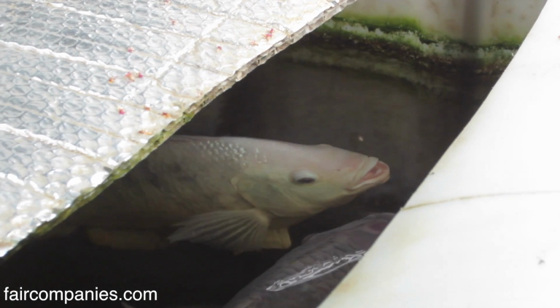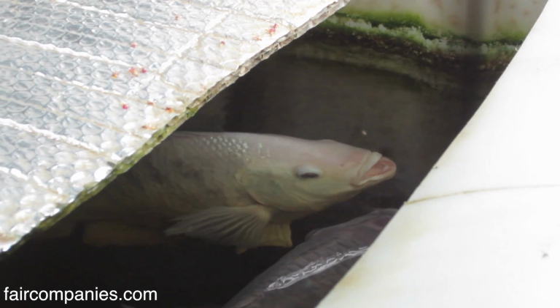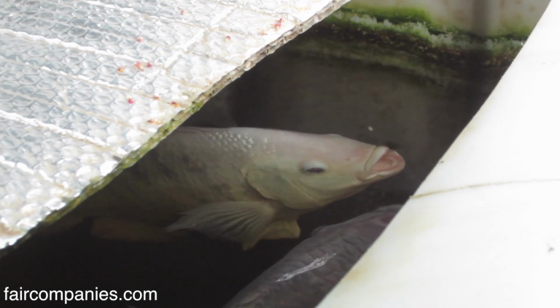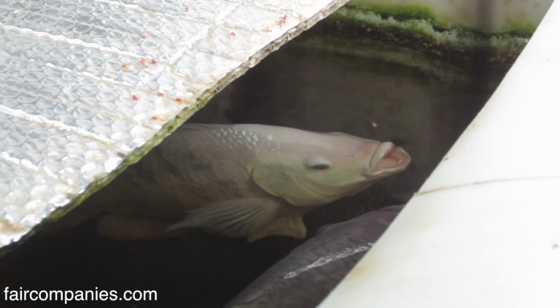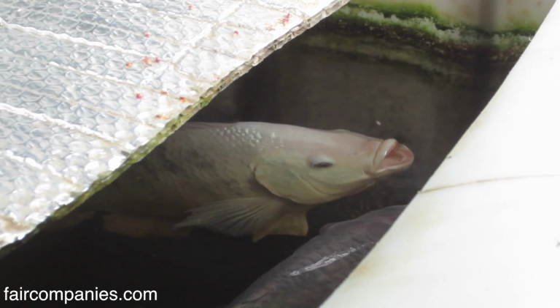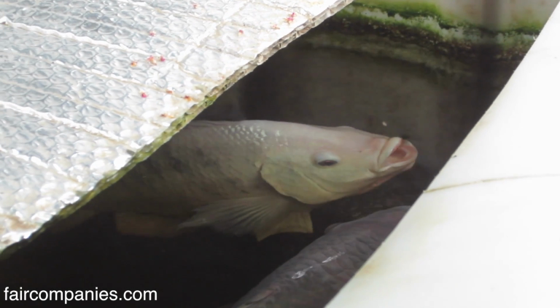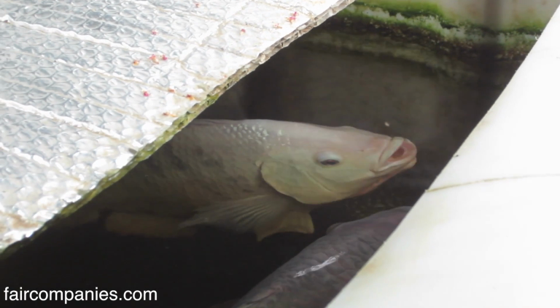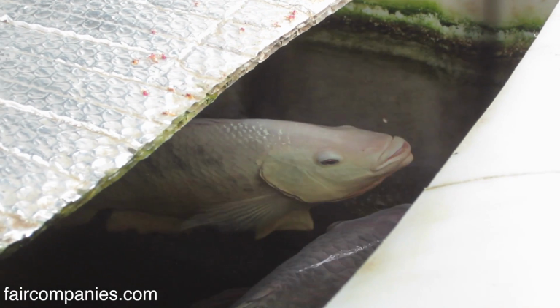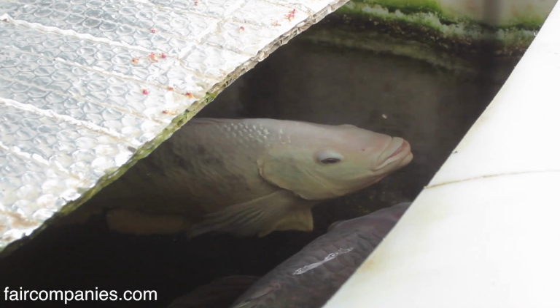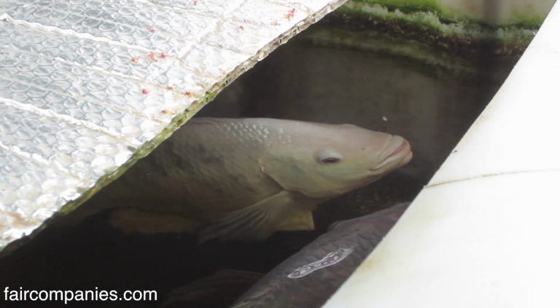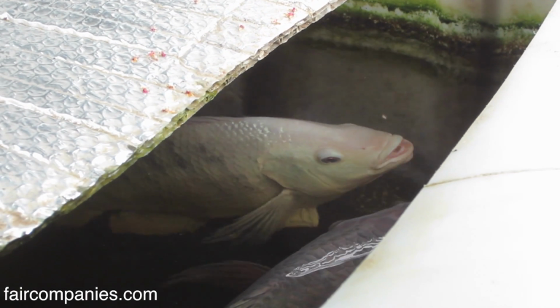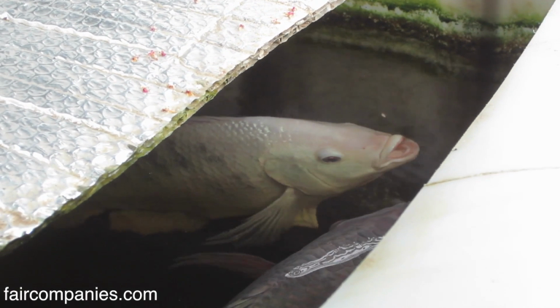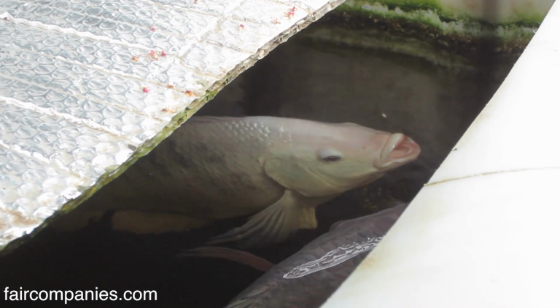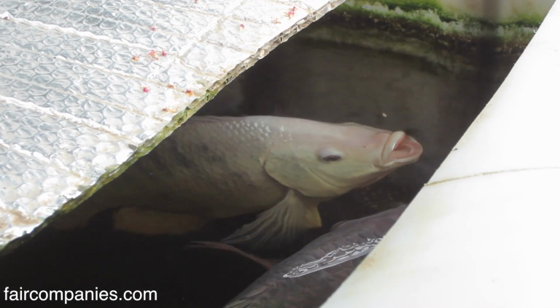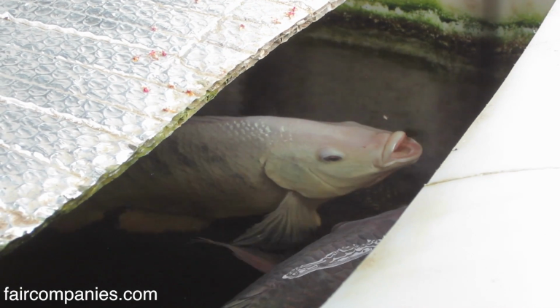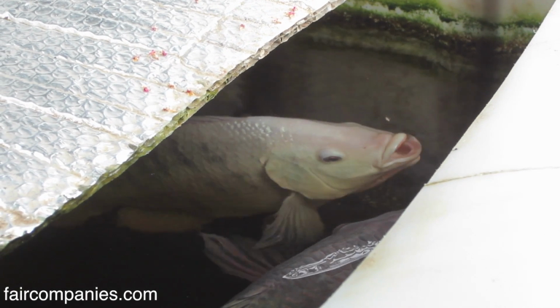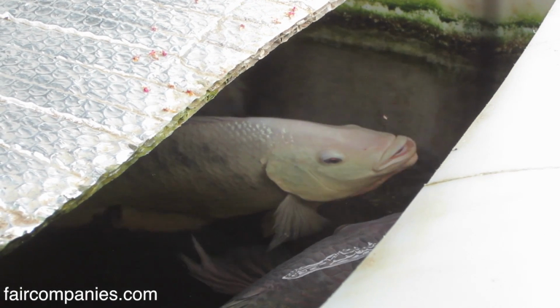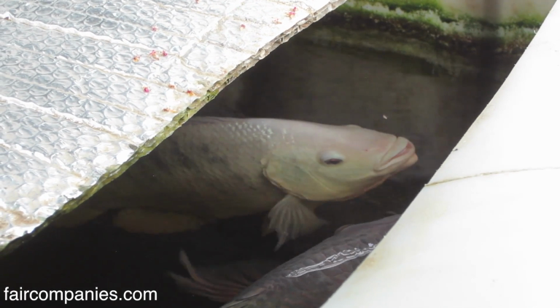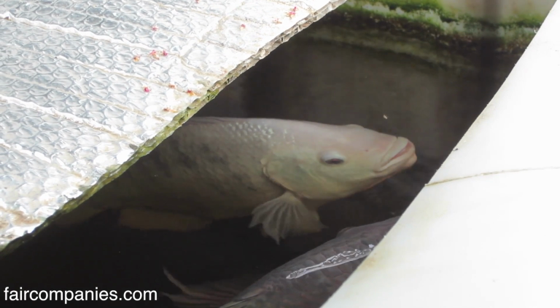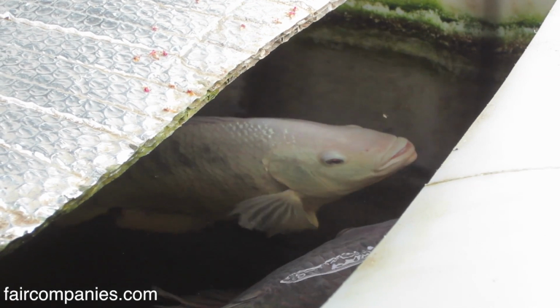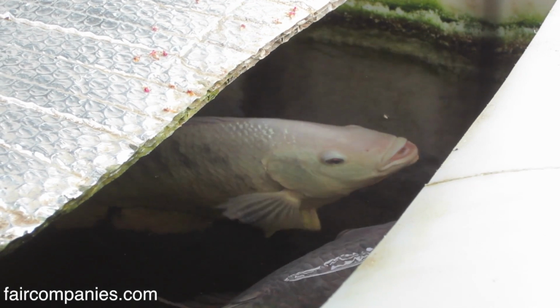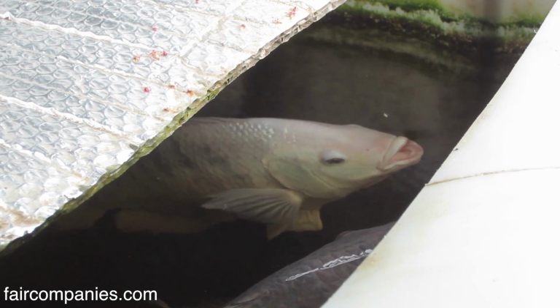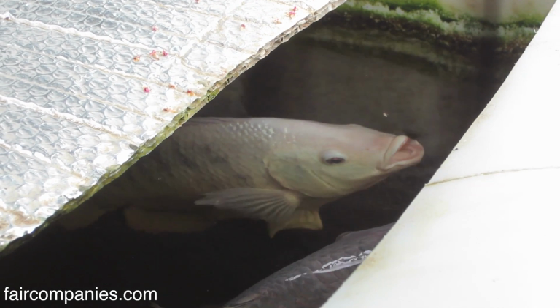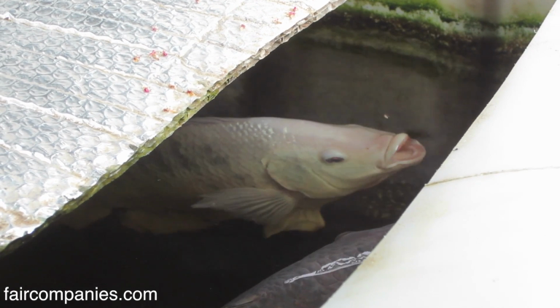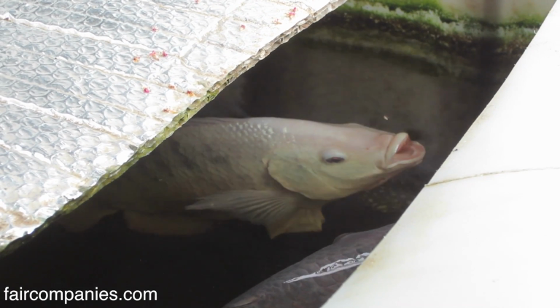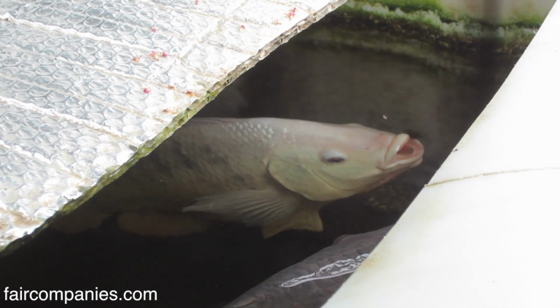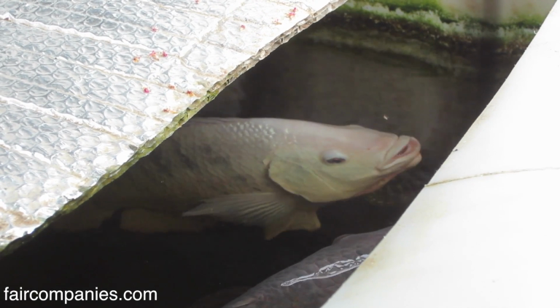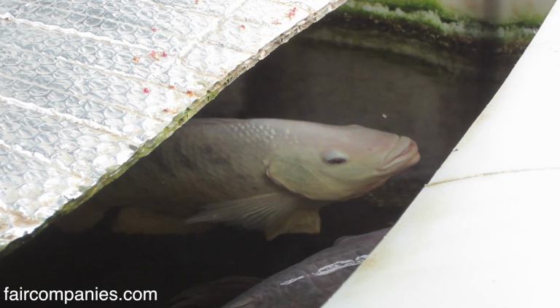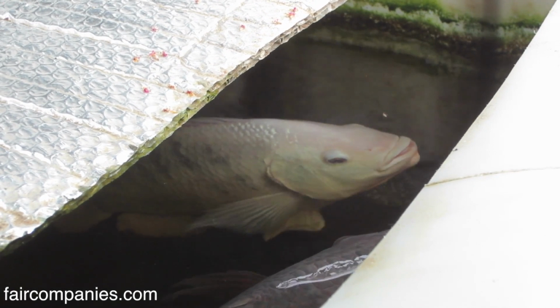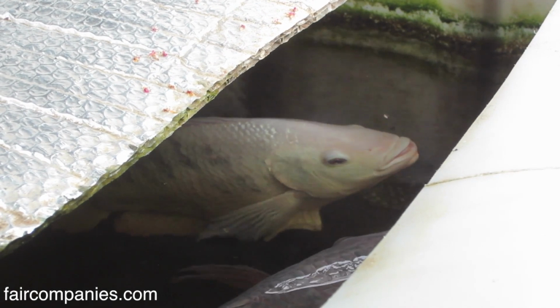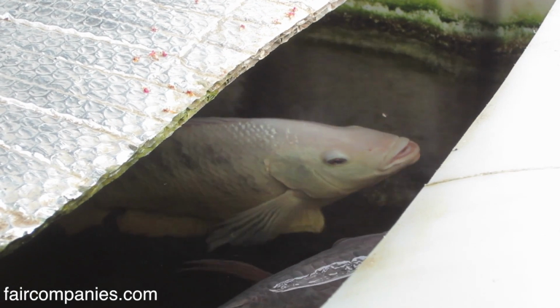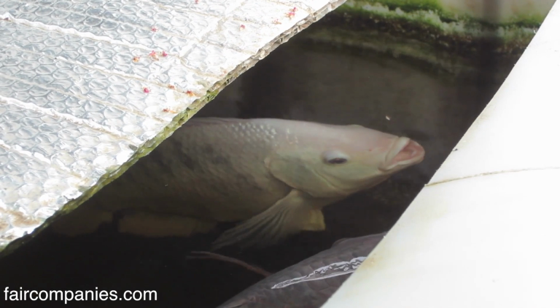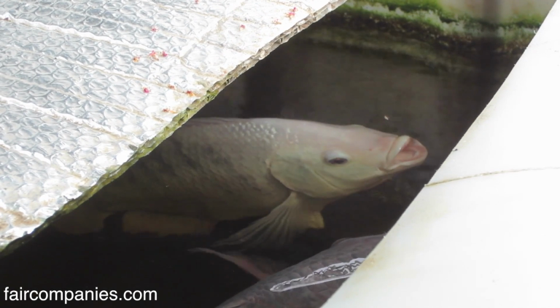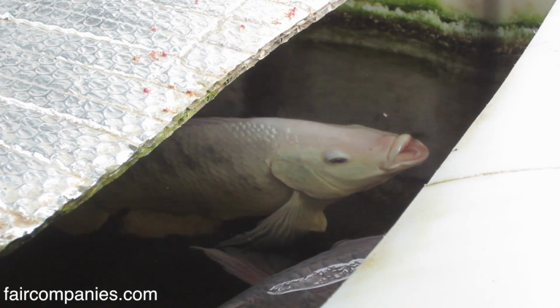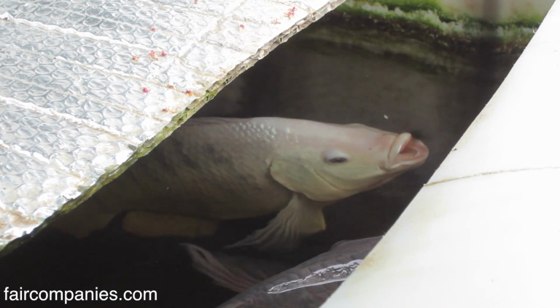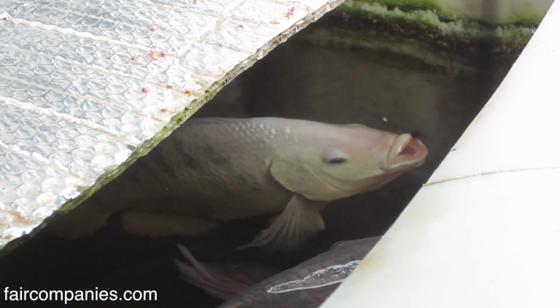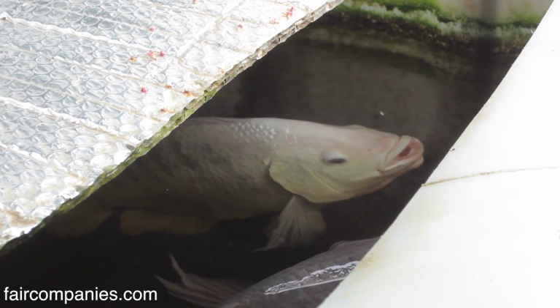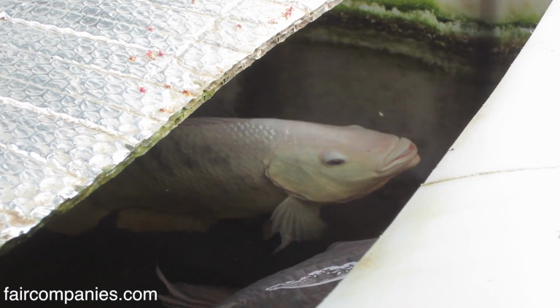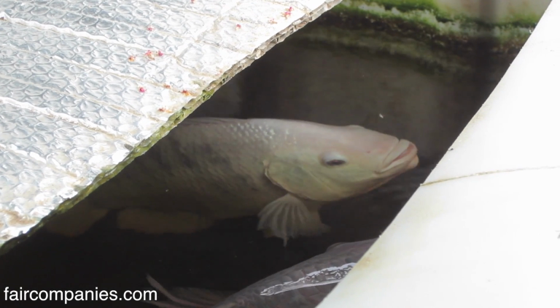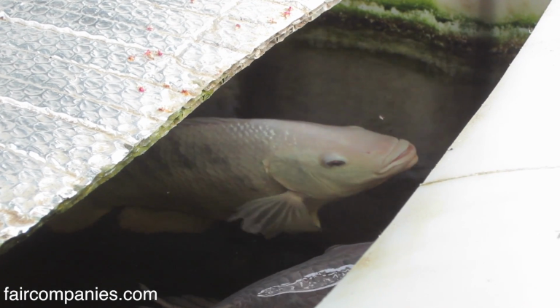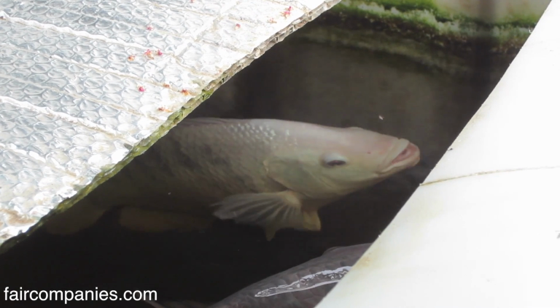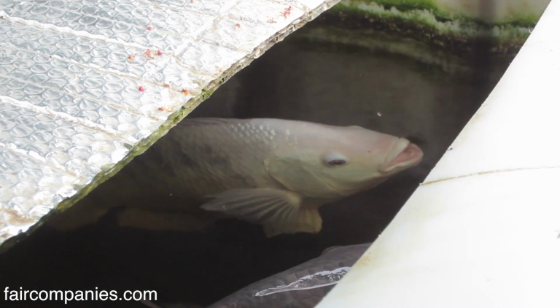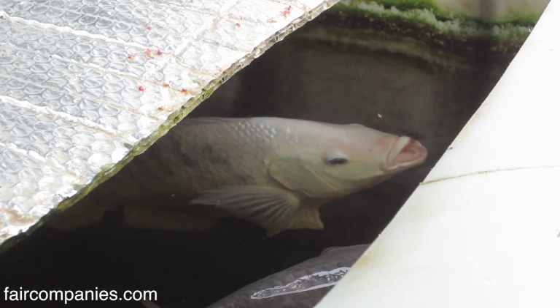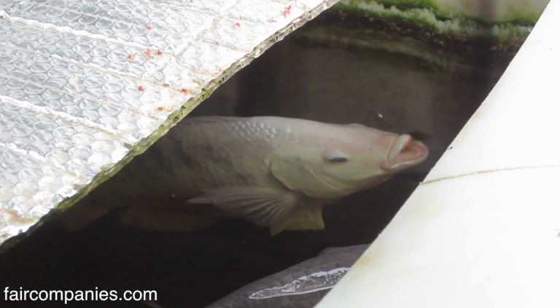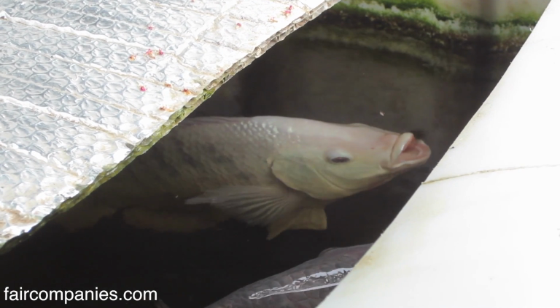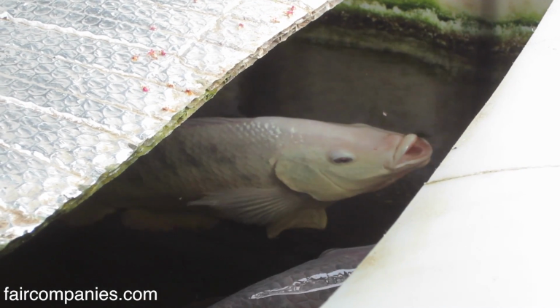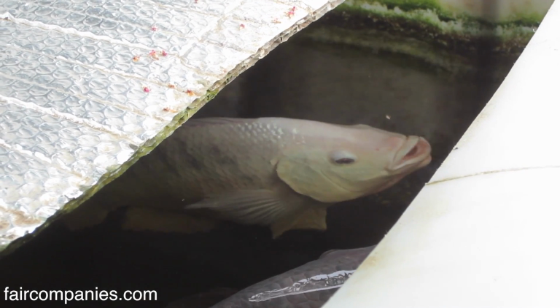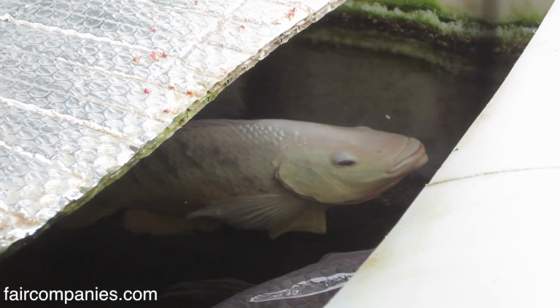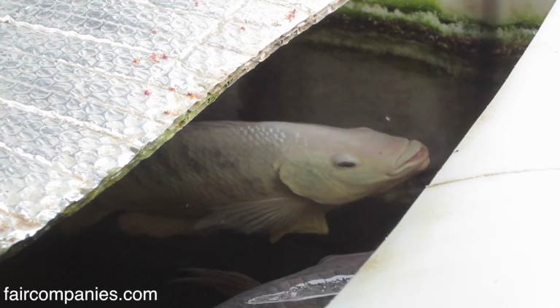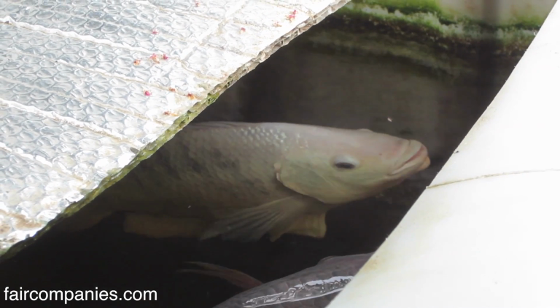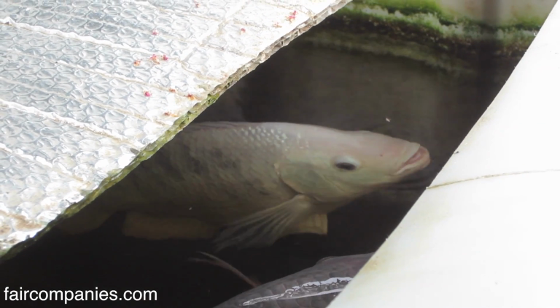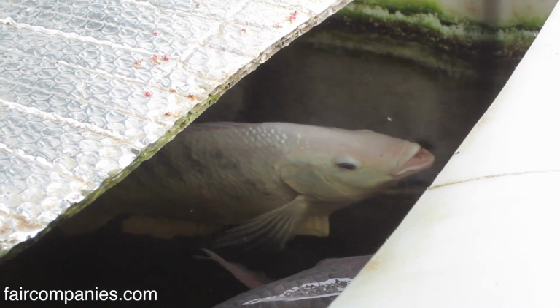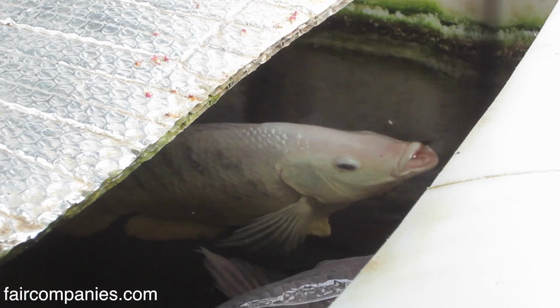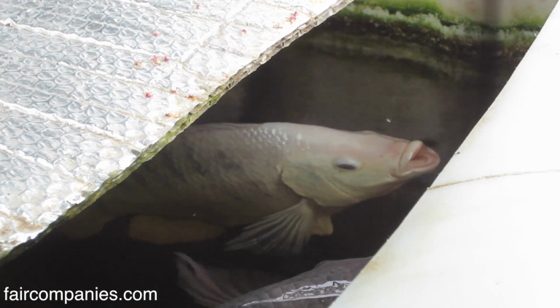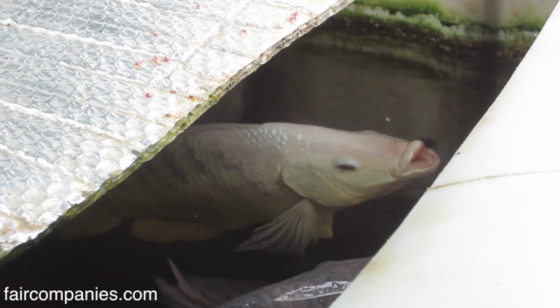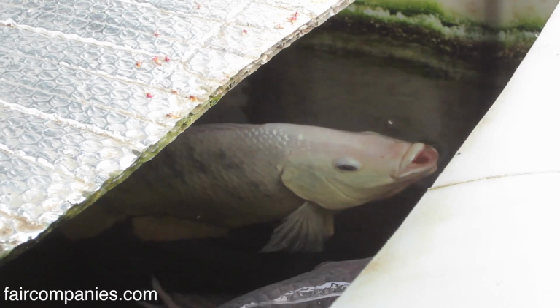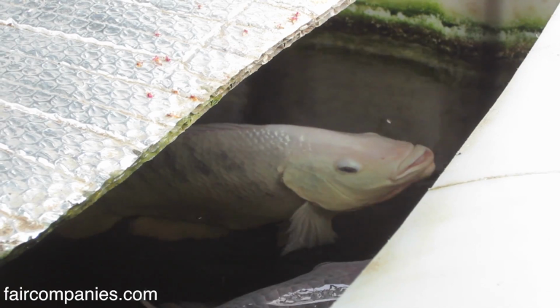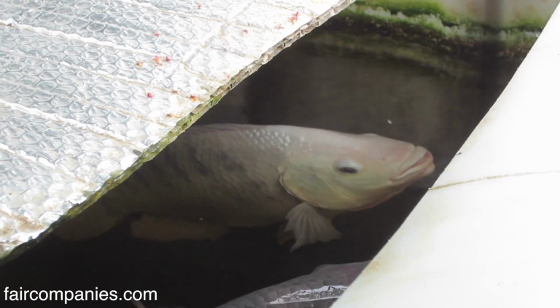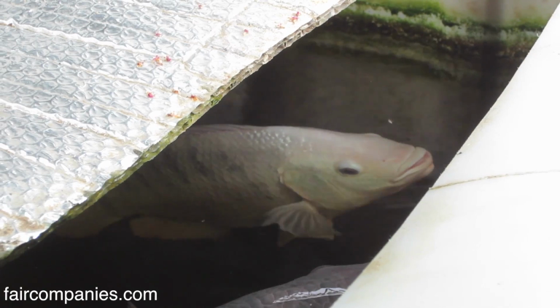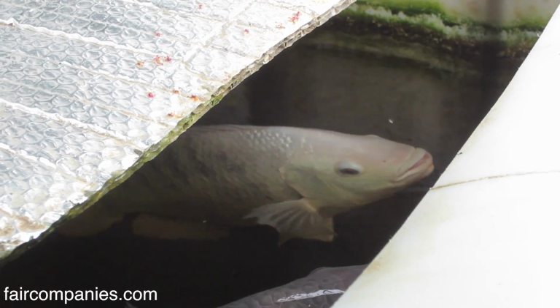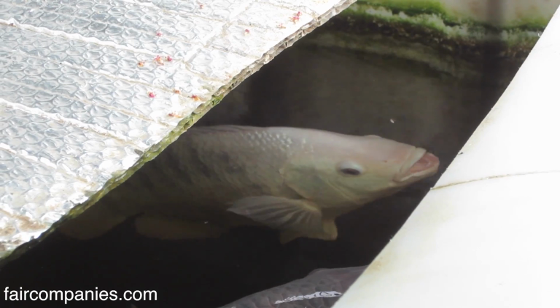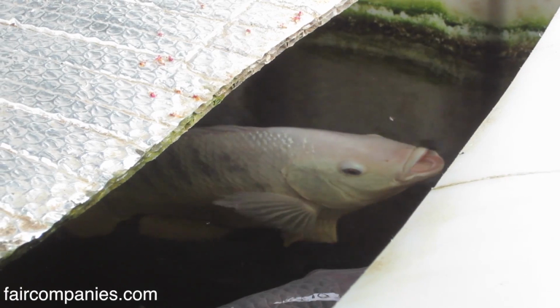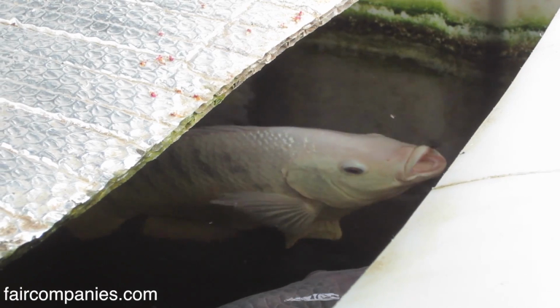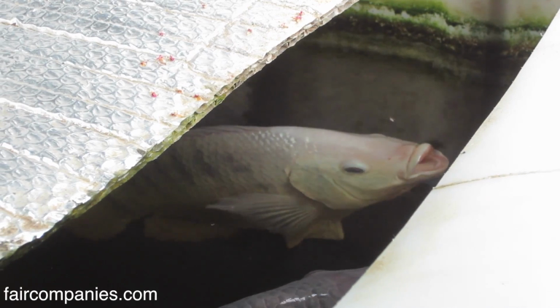The fish, in this case, are just resident carp. You feed them, they poop, they do their job.